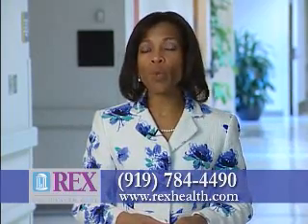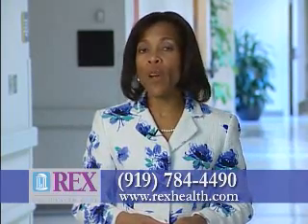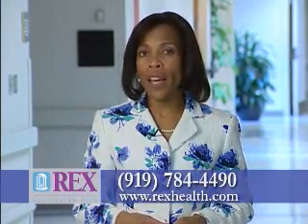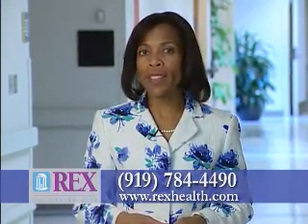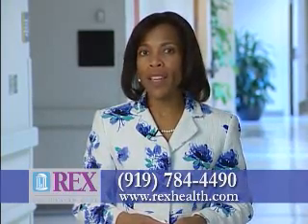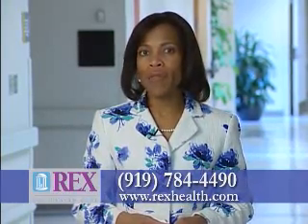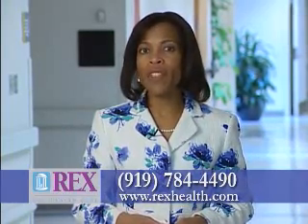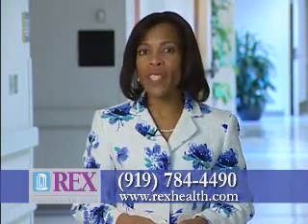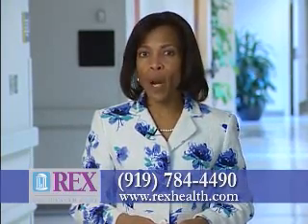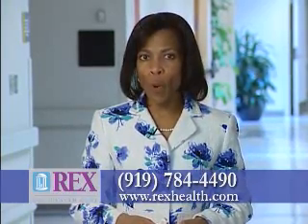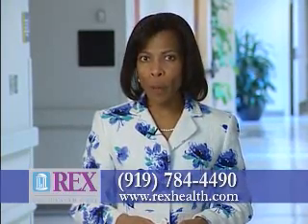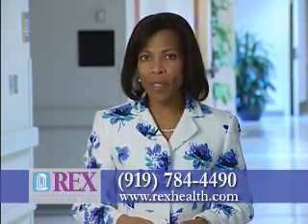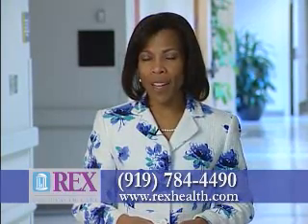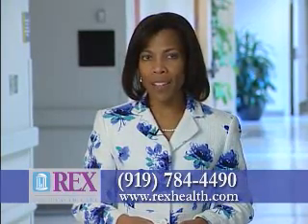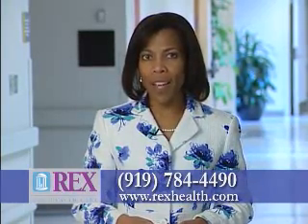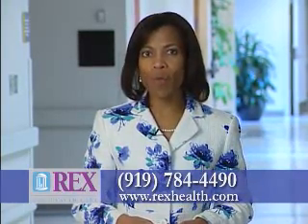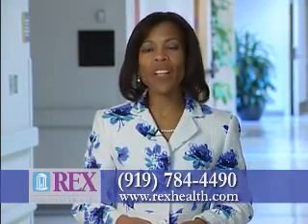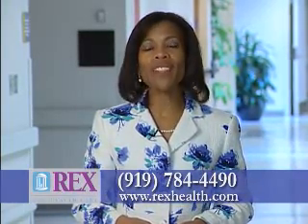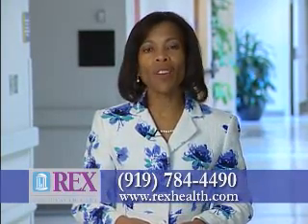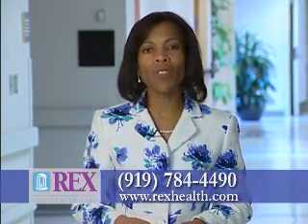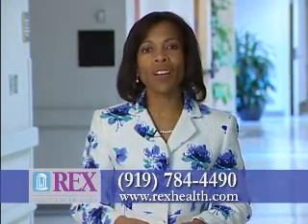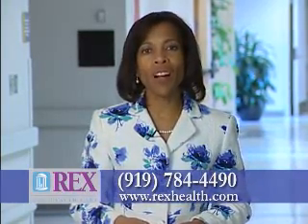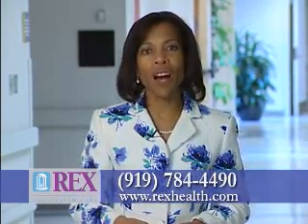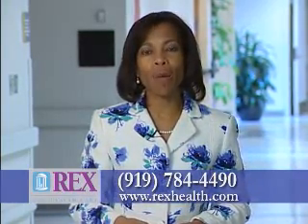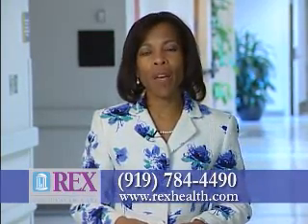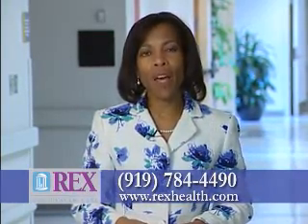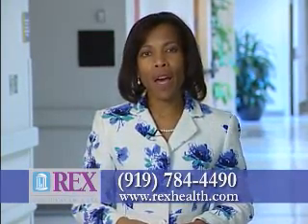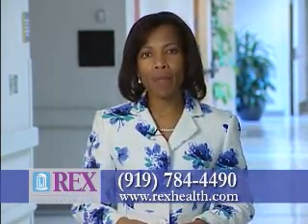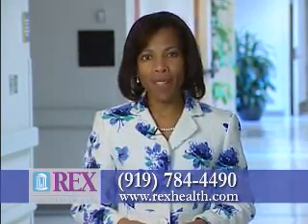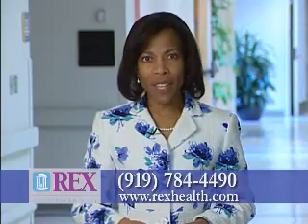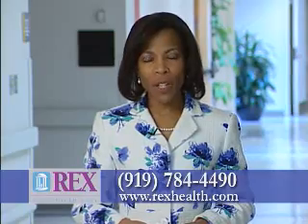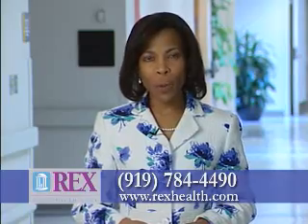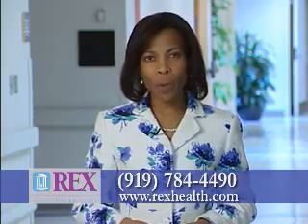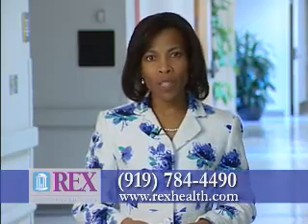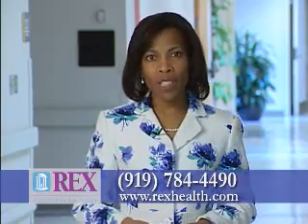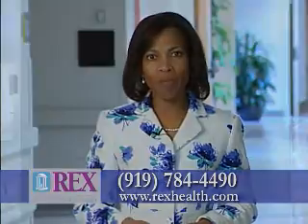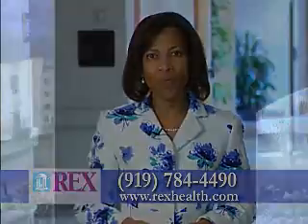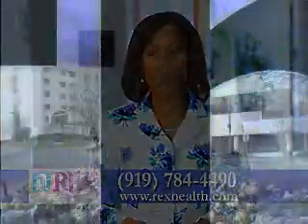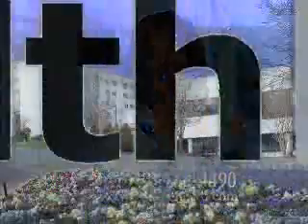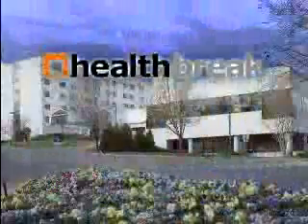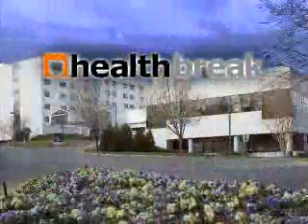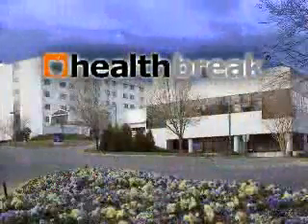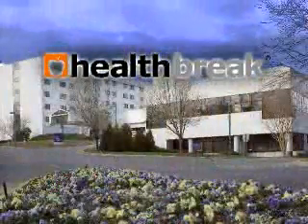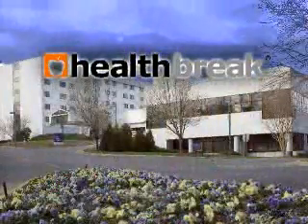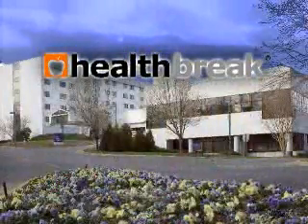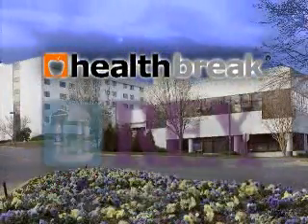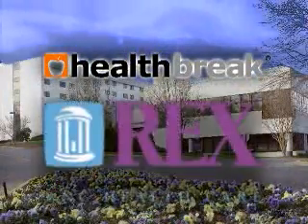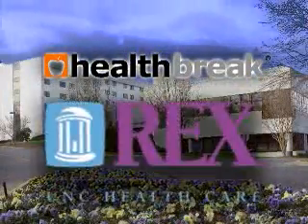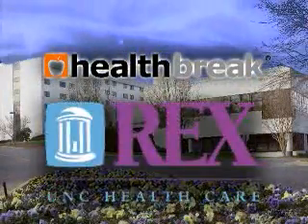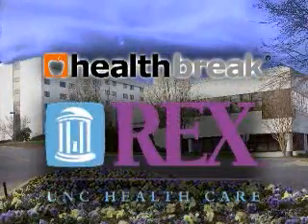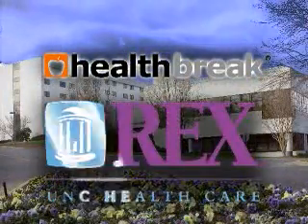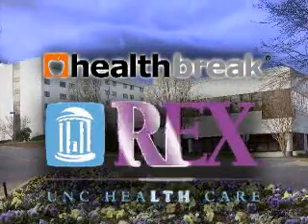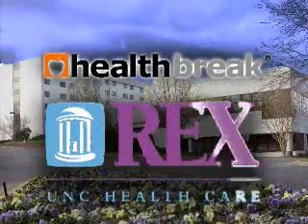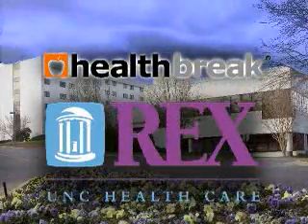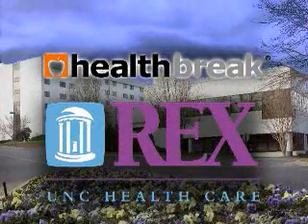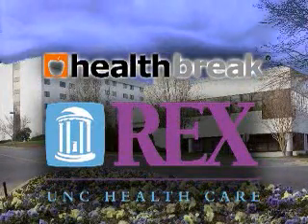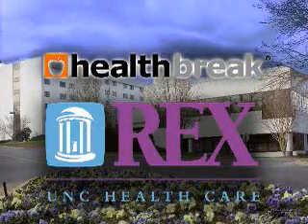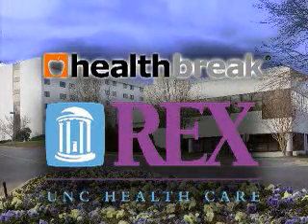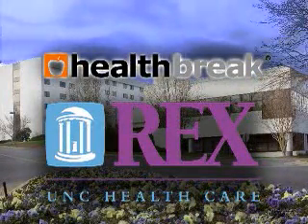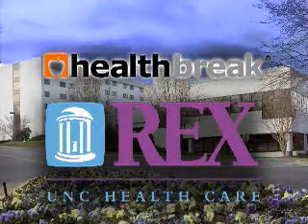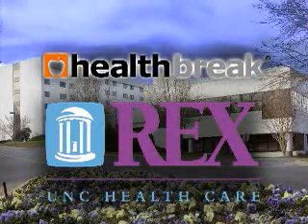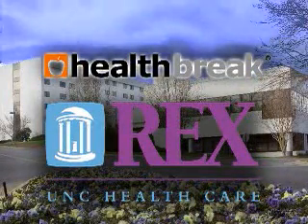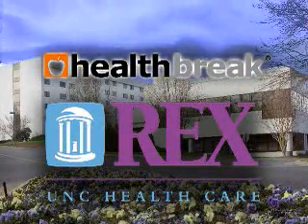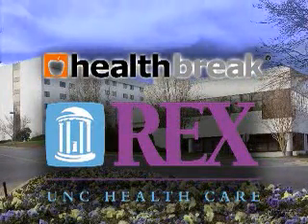I'm Melody Hunter-Pillion with HealthBreak. HealthBreak was brought to you by Rex Healthcare.